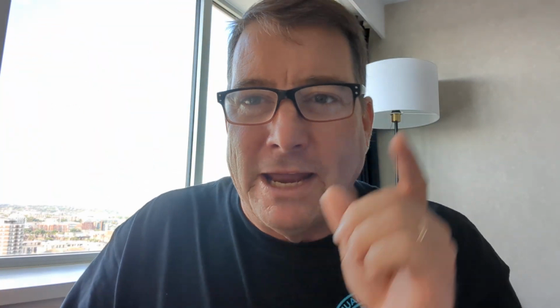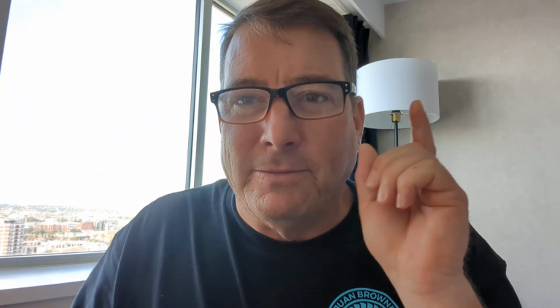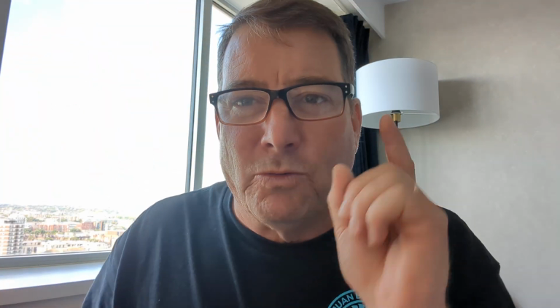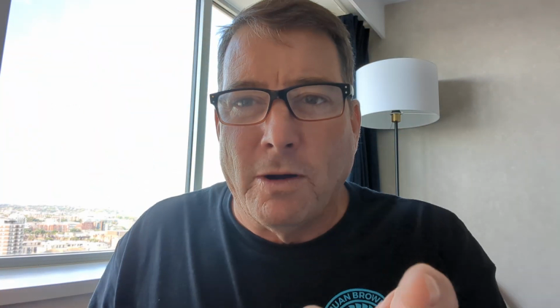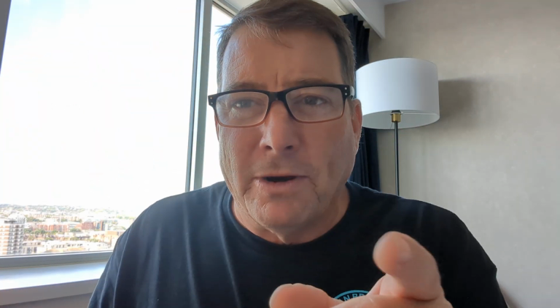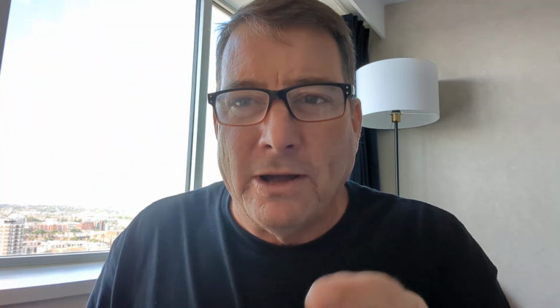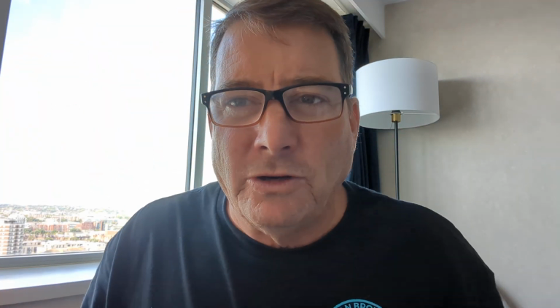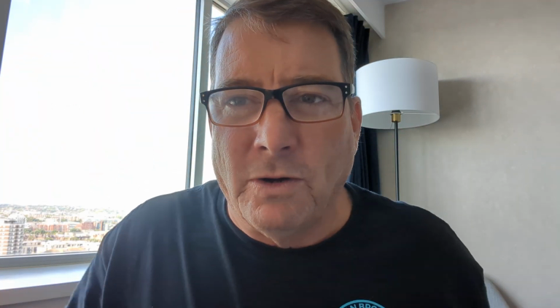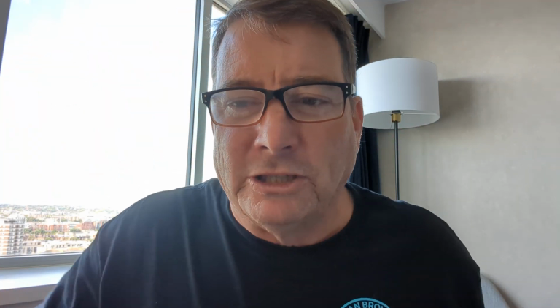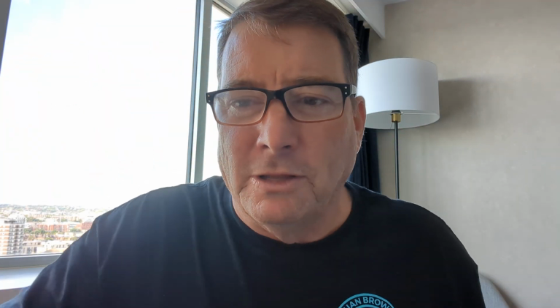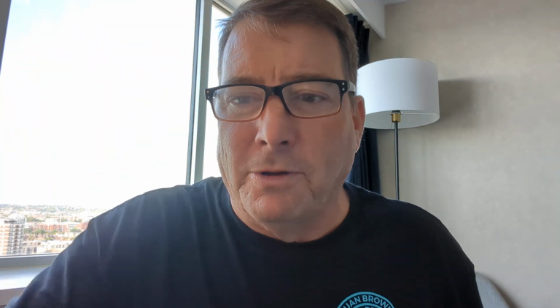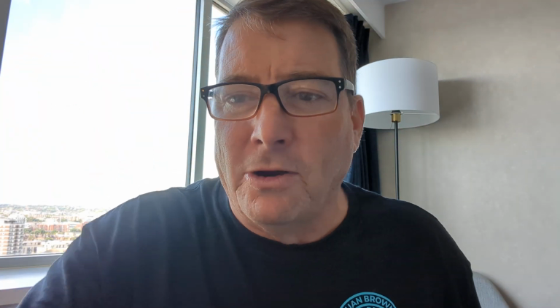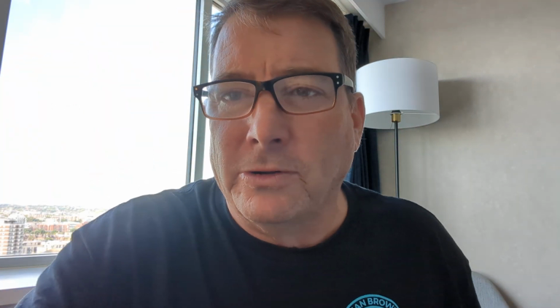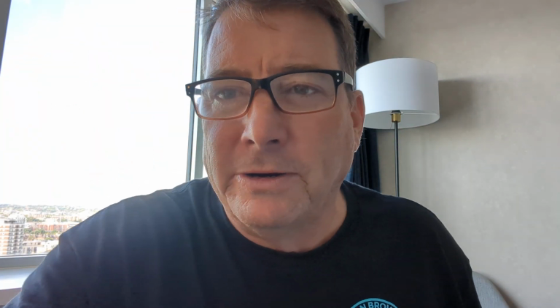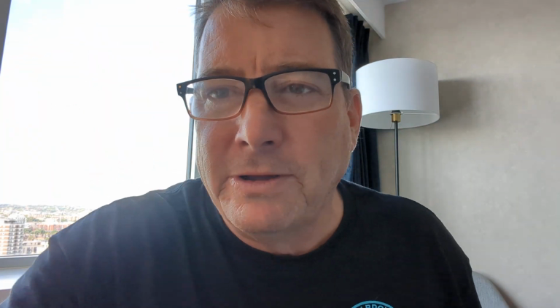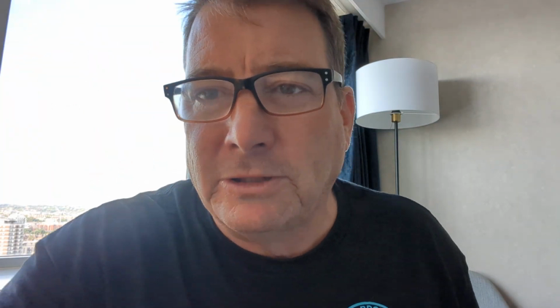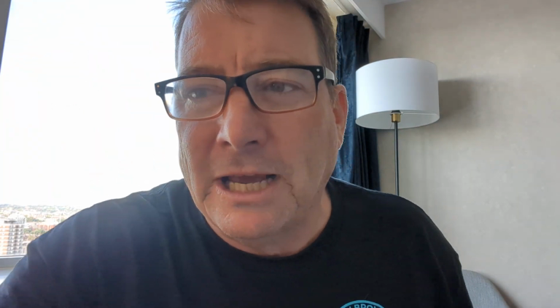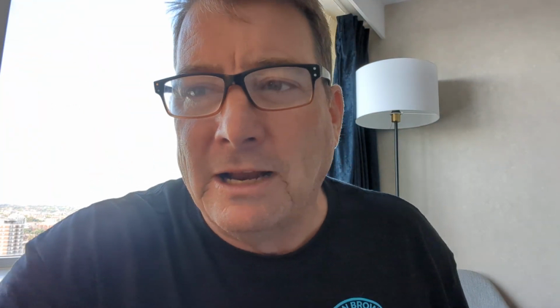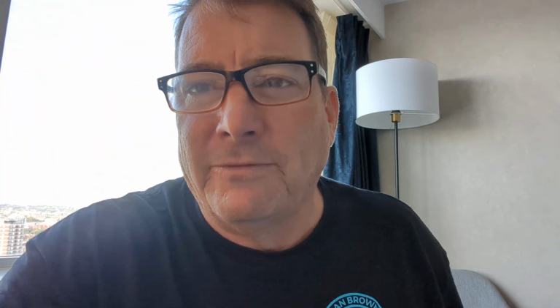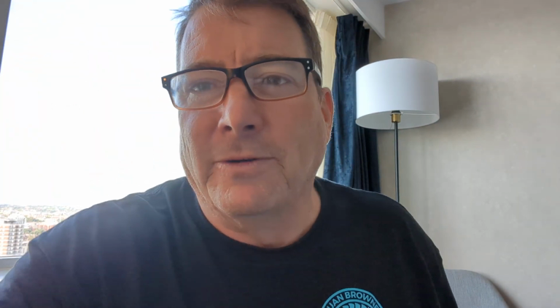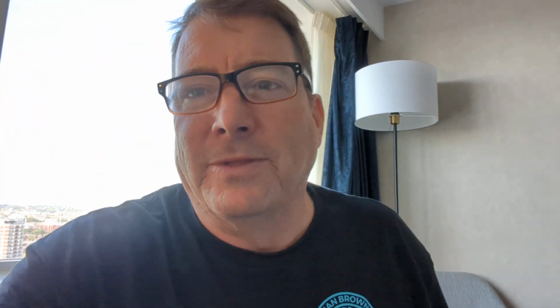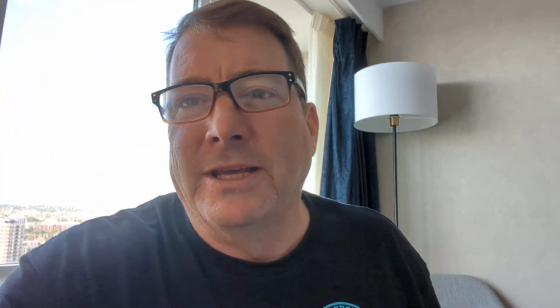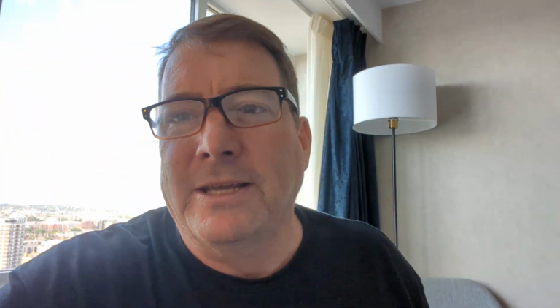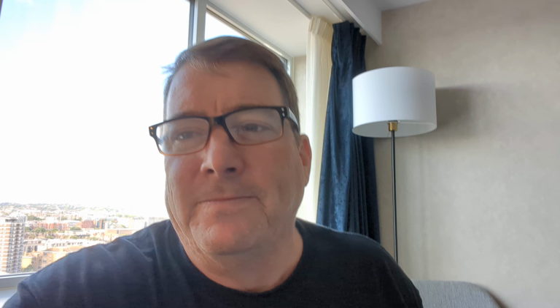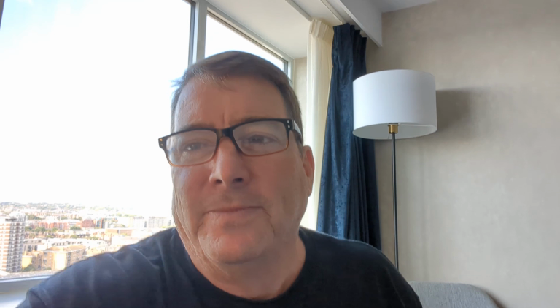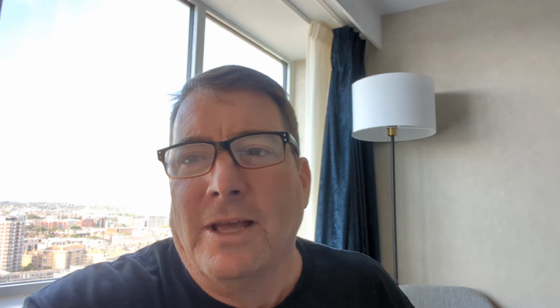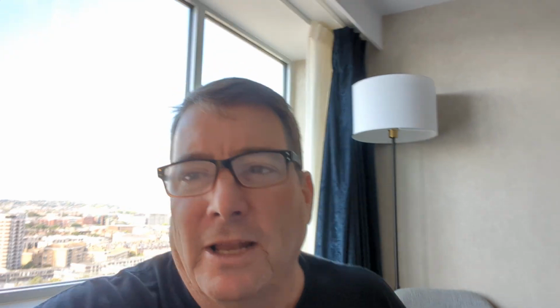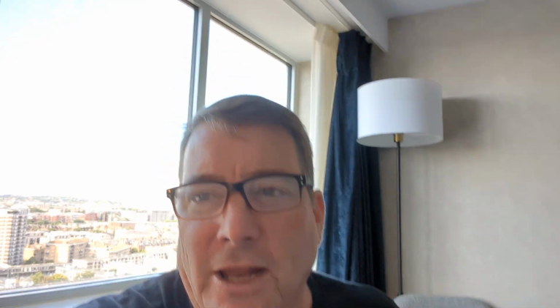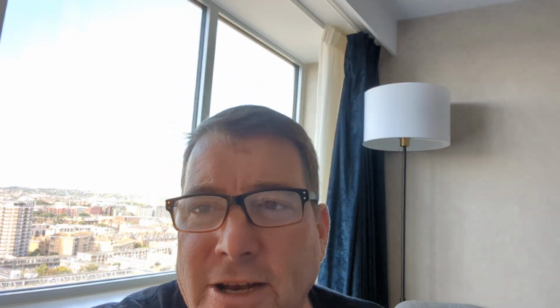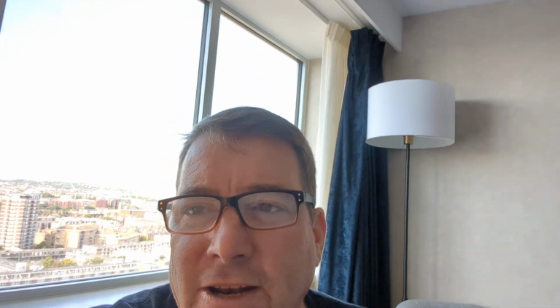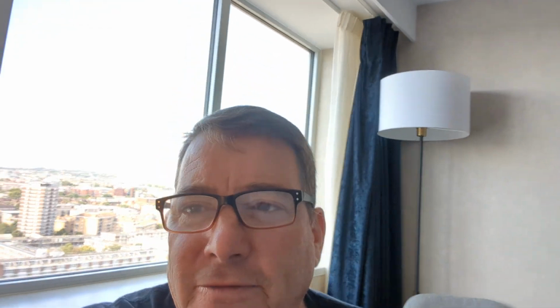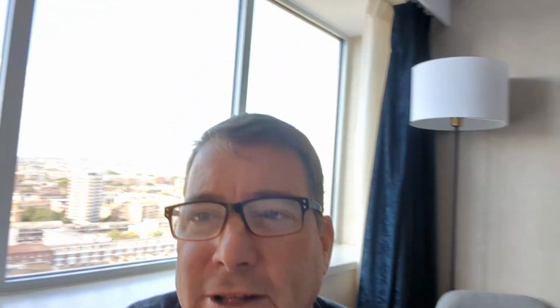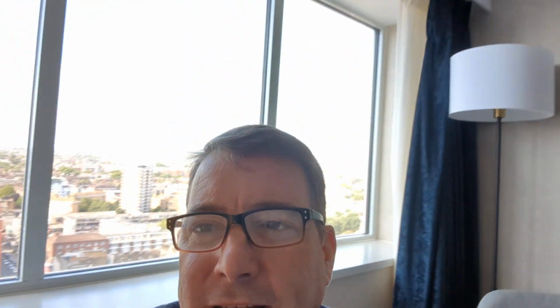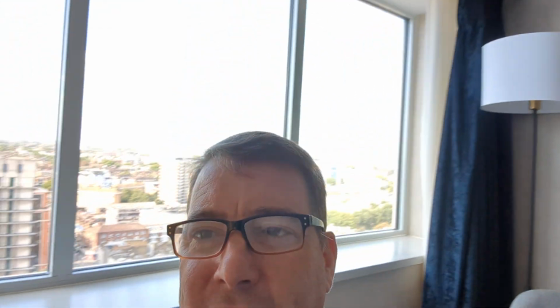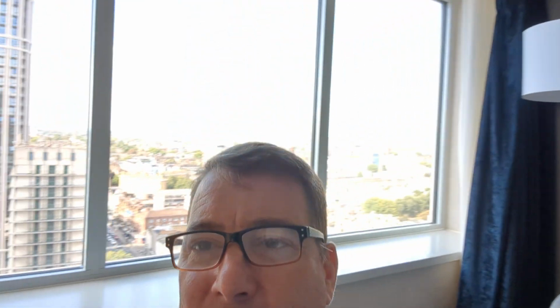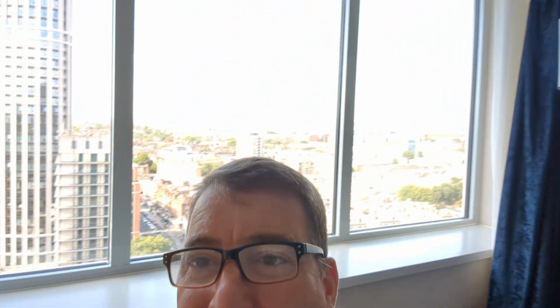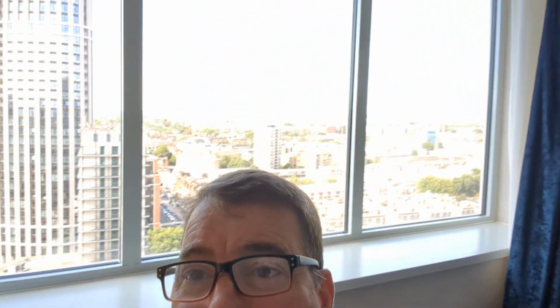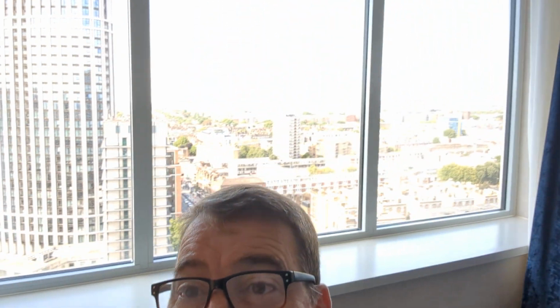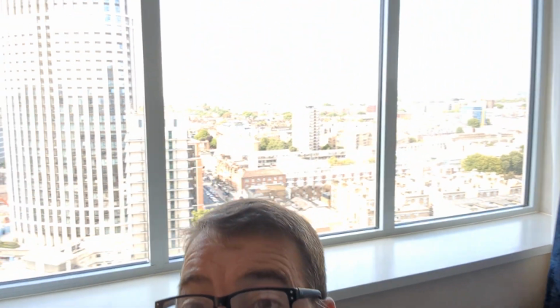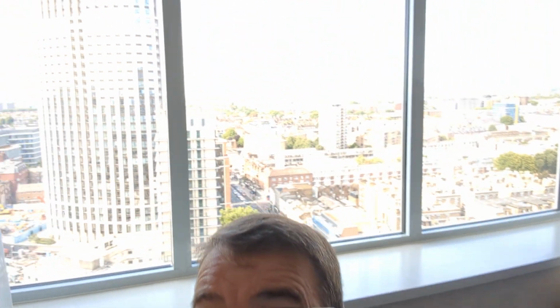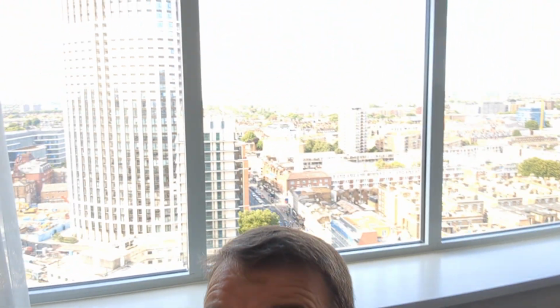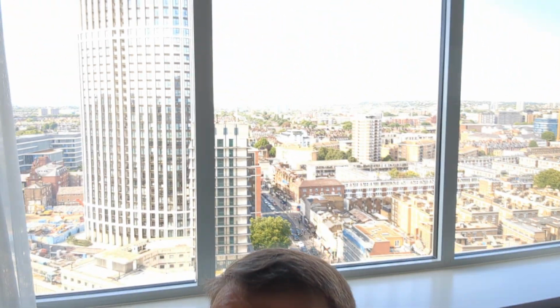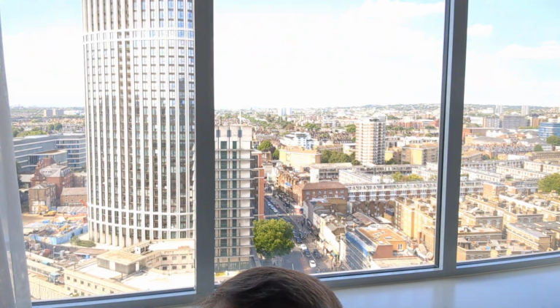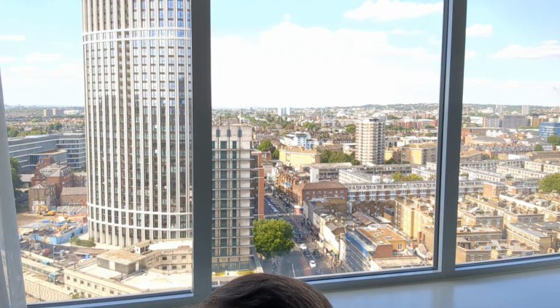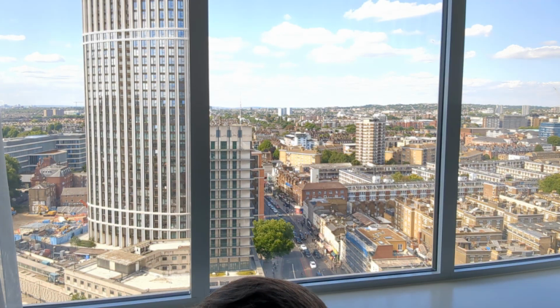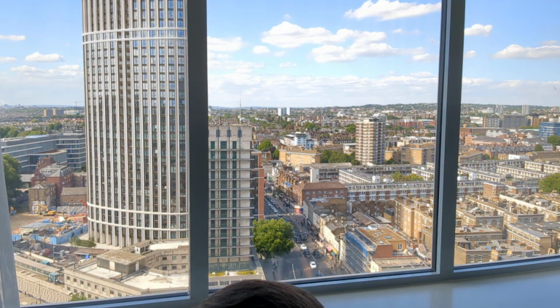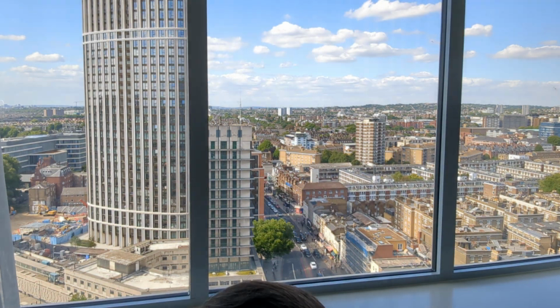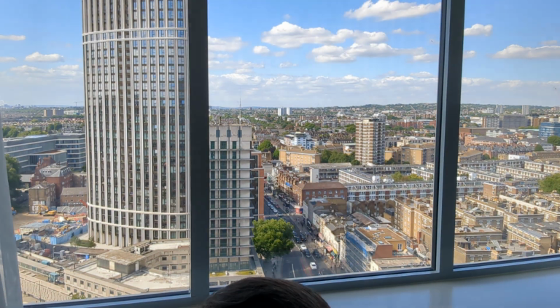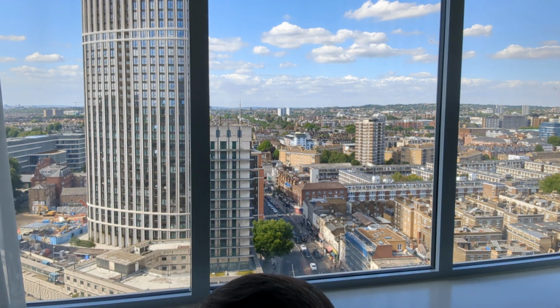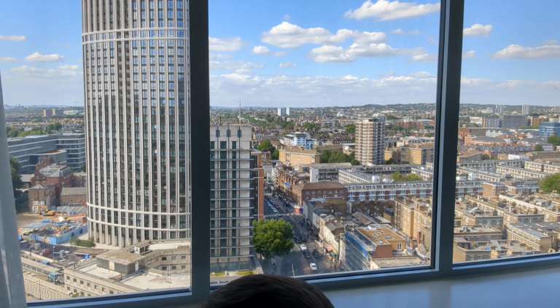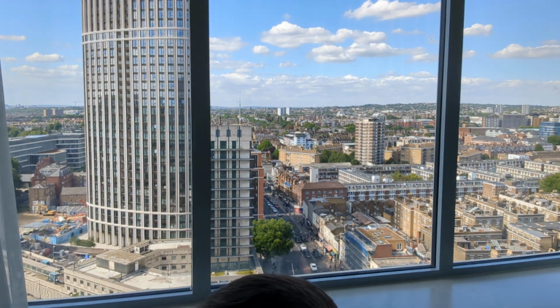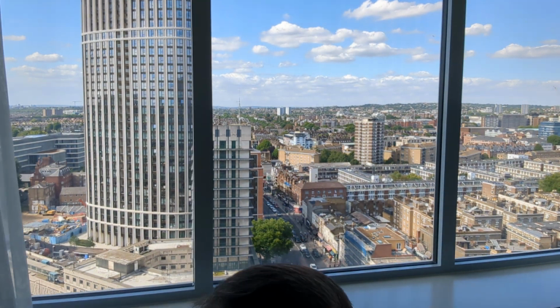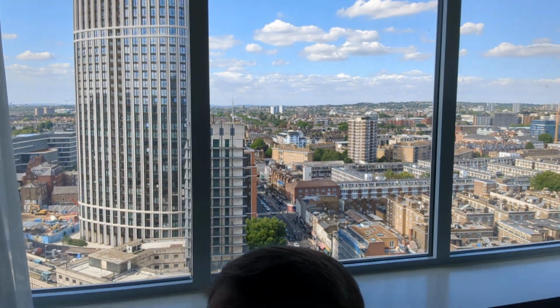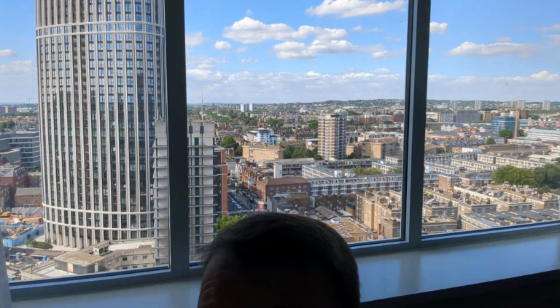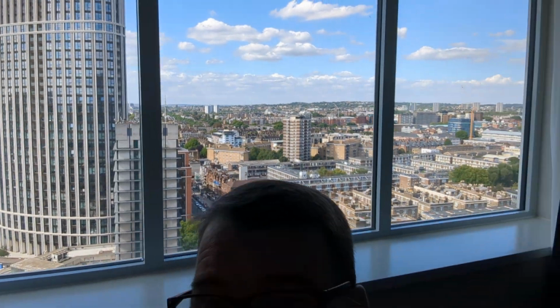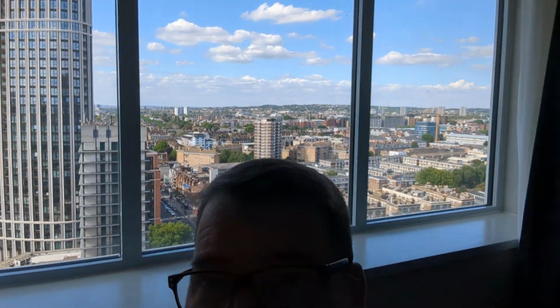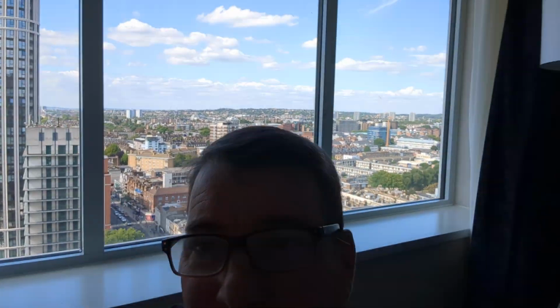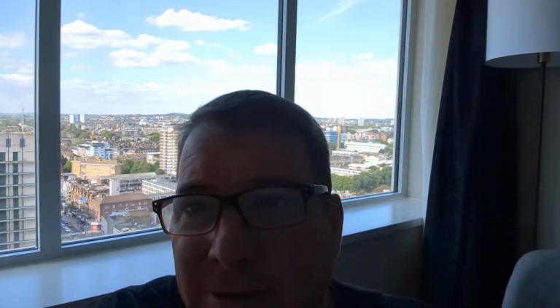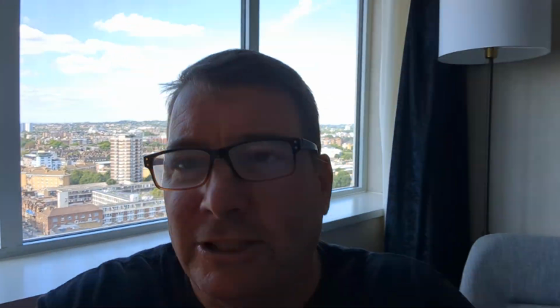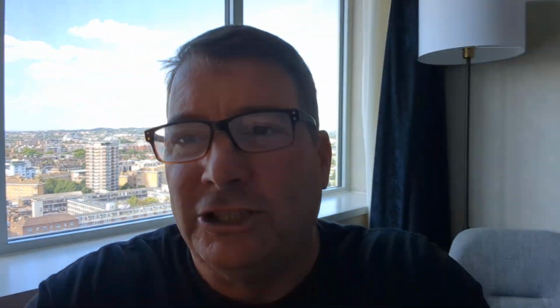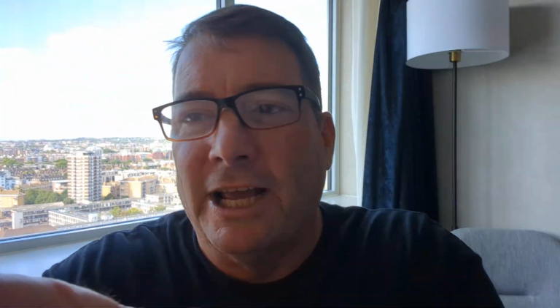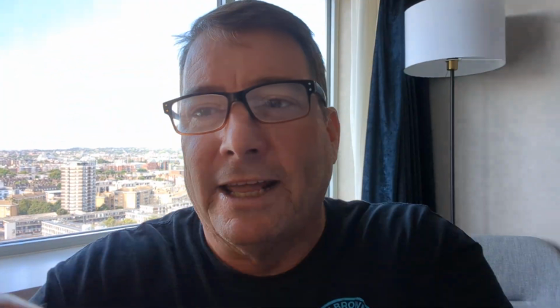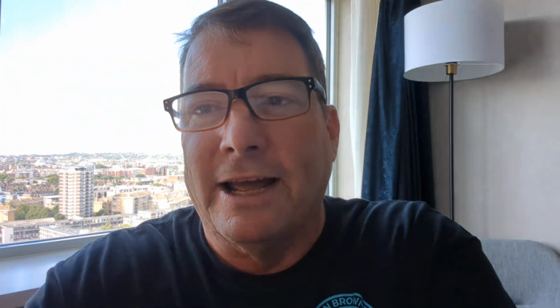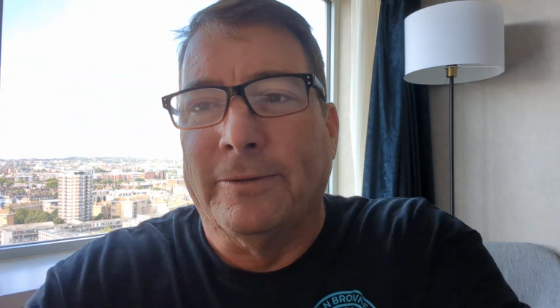My name is Juan Brown. You're watching the Blanco Lirio channel from the London affiliate office located somewhere north of Hyde Park. Let's check it out.